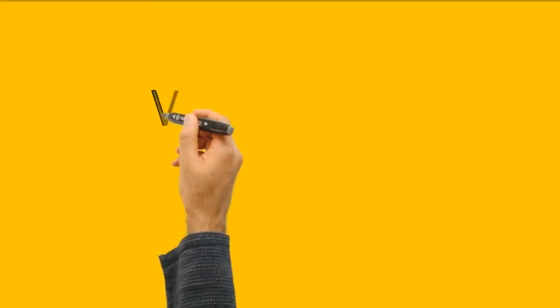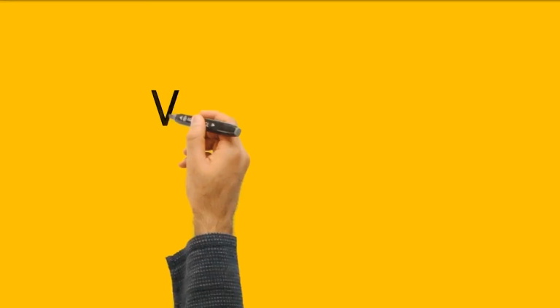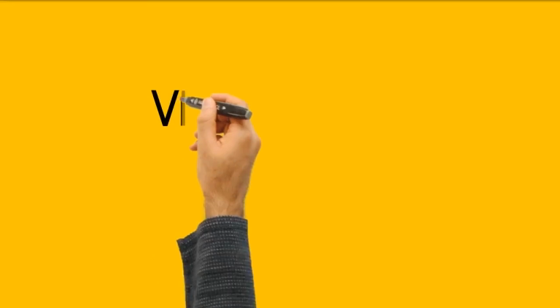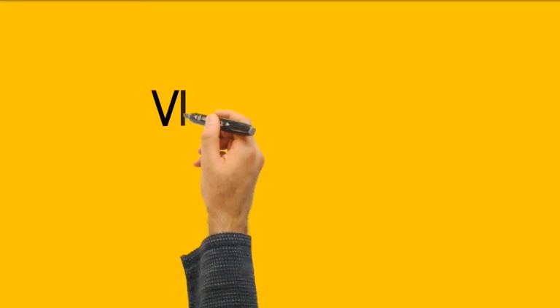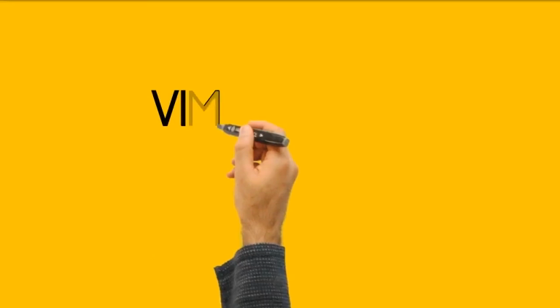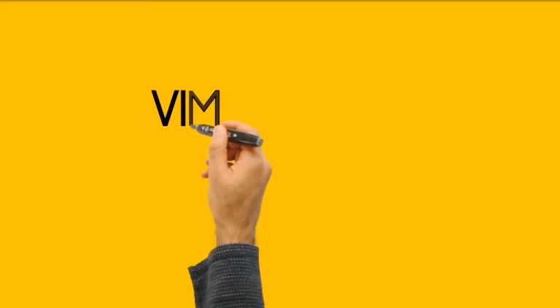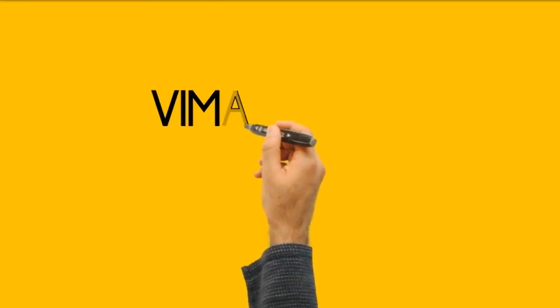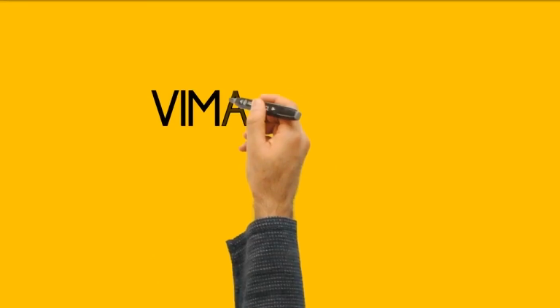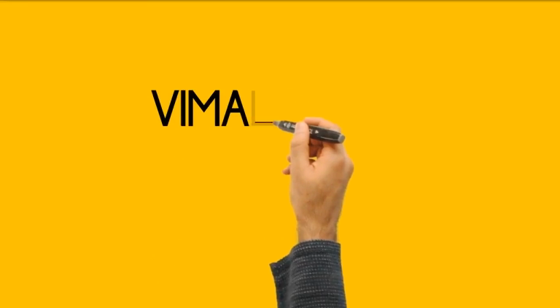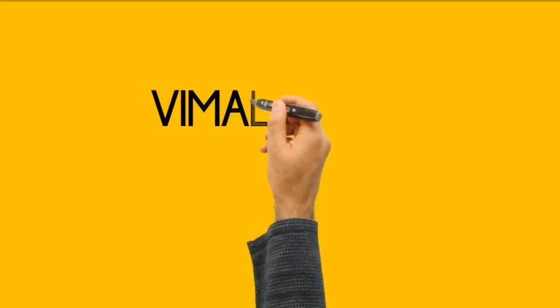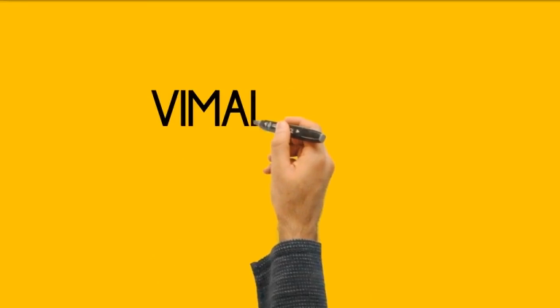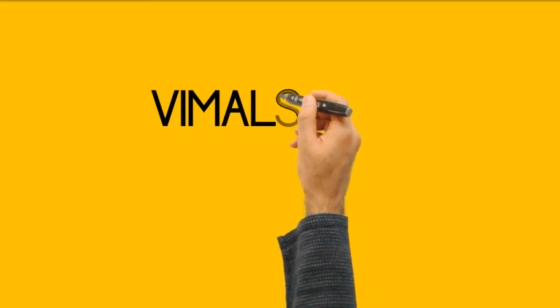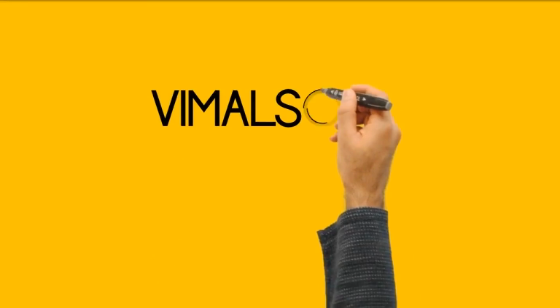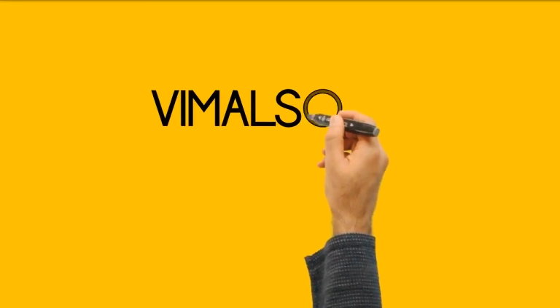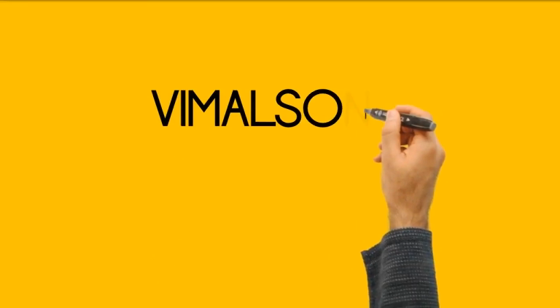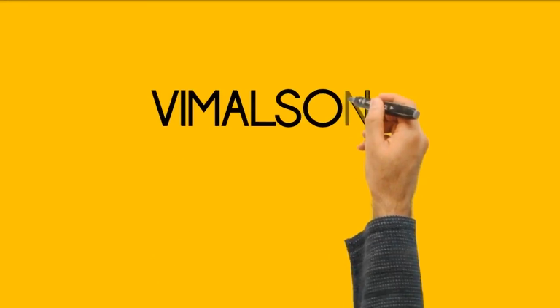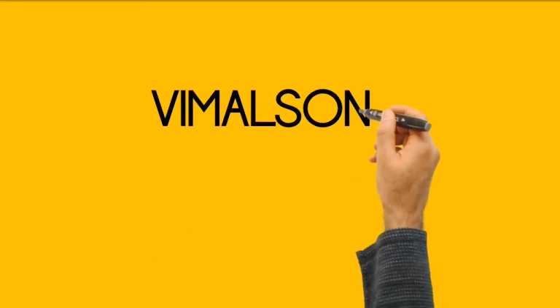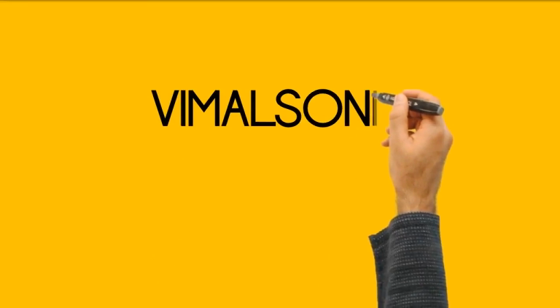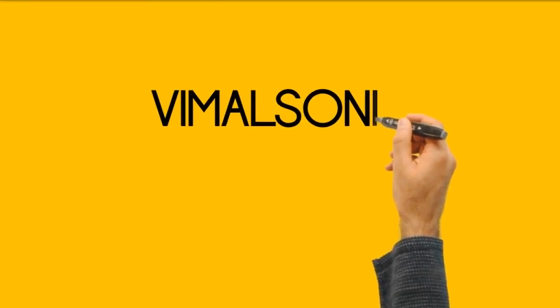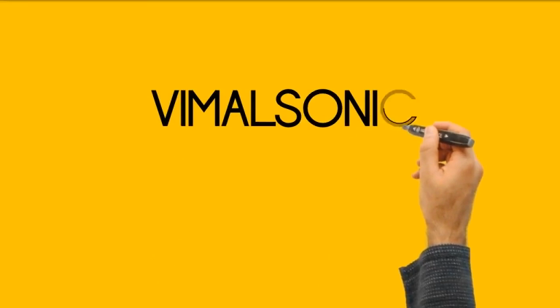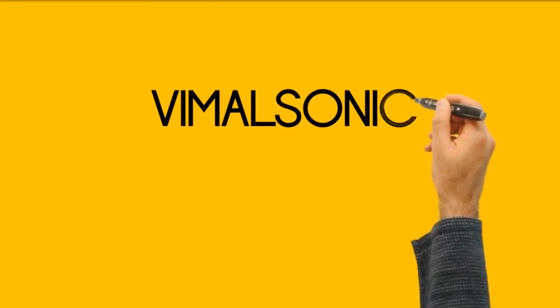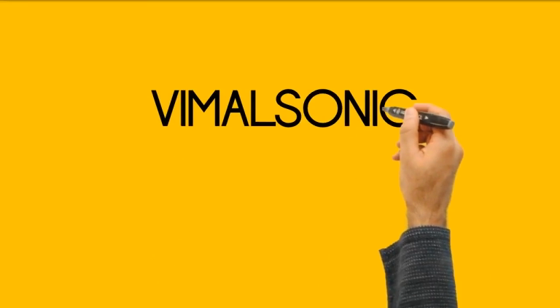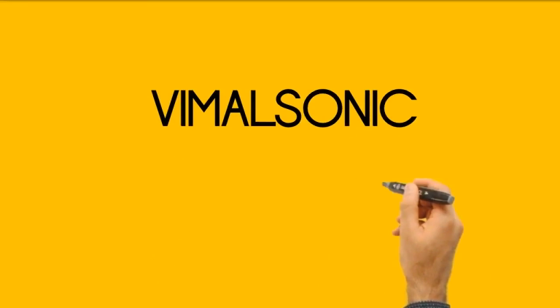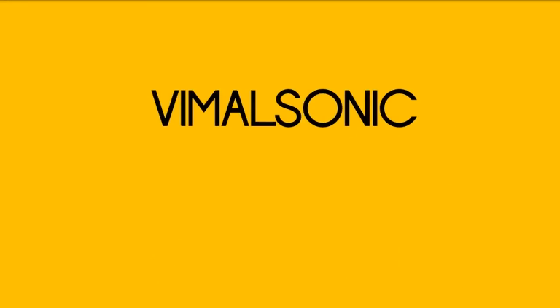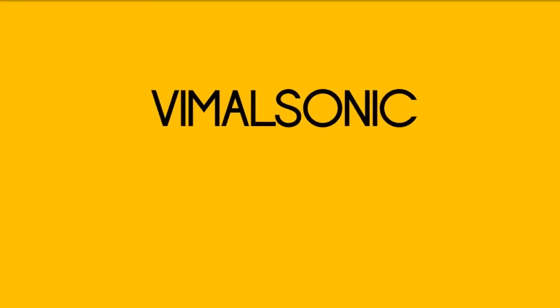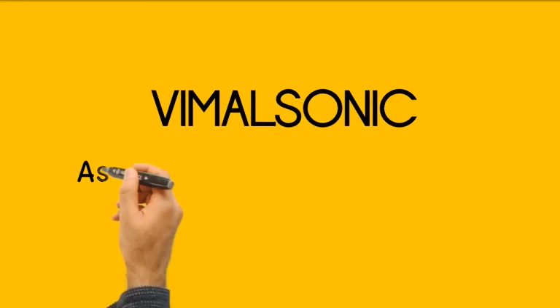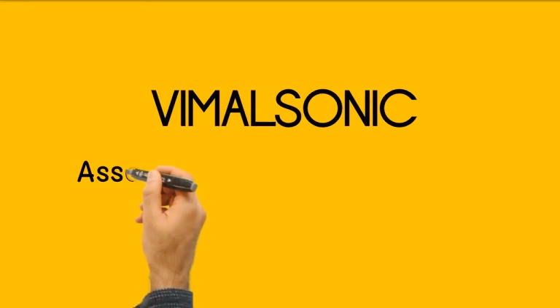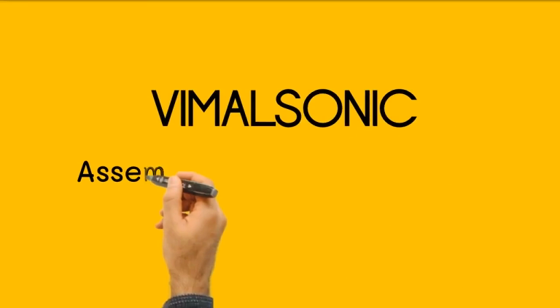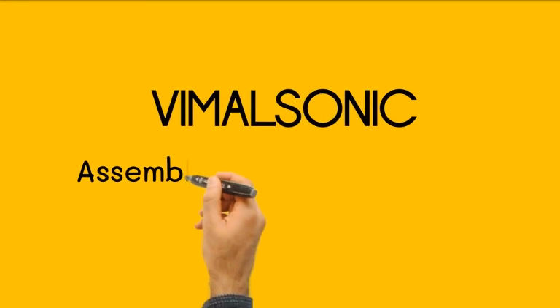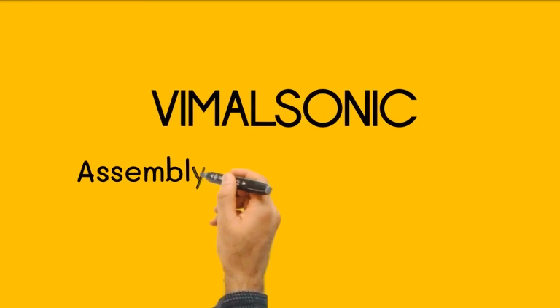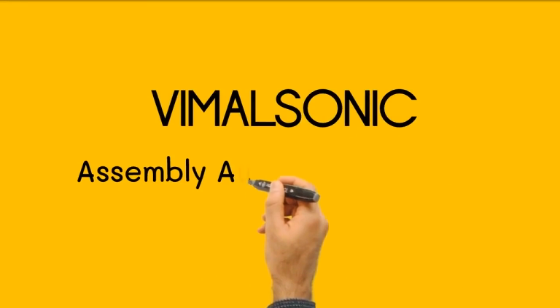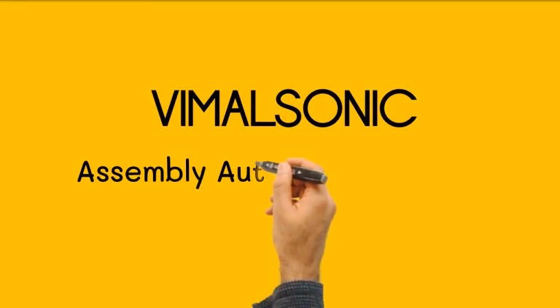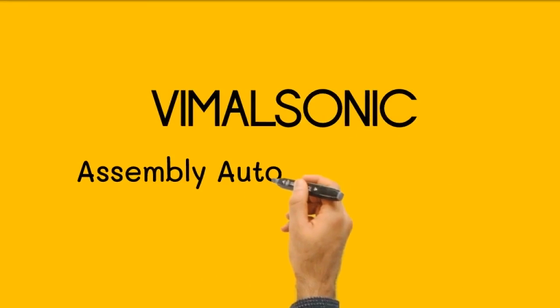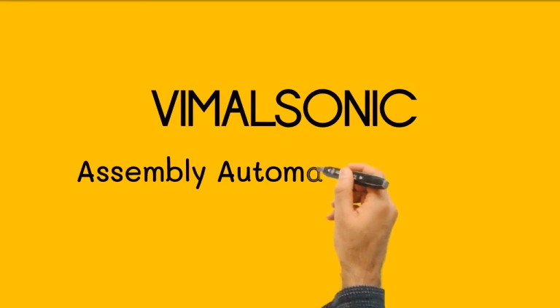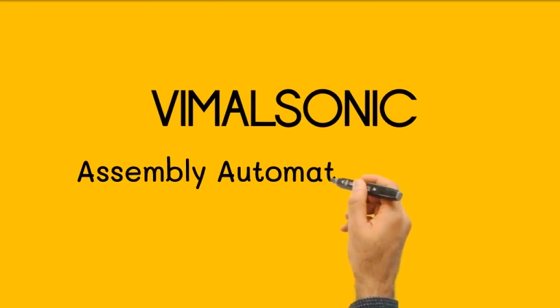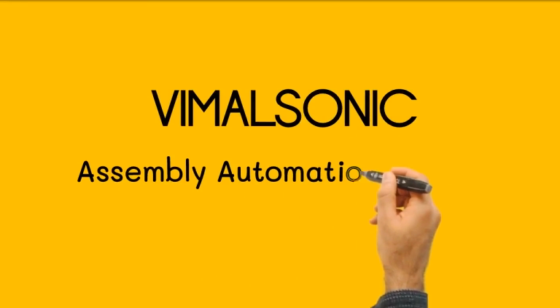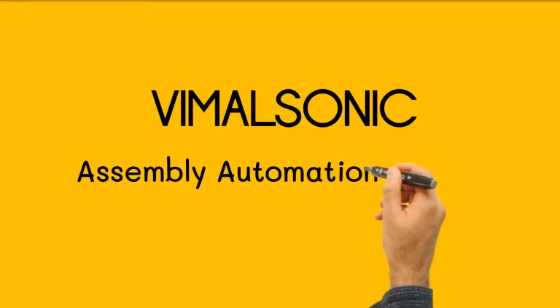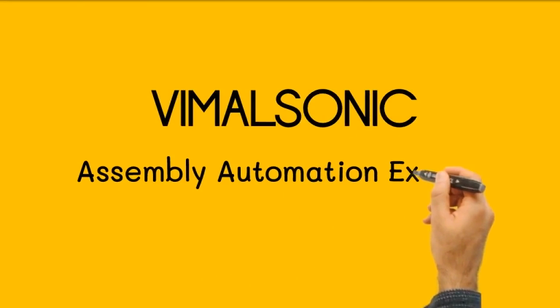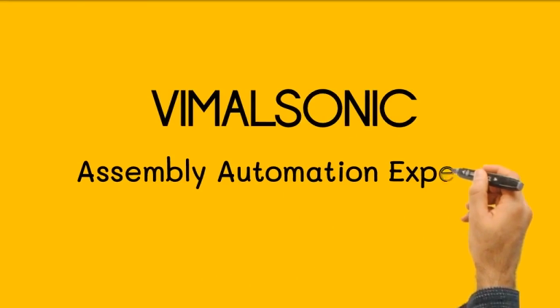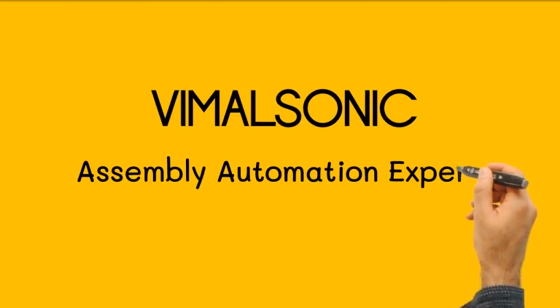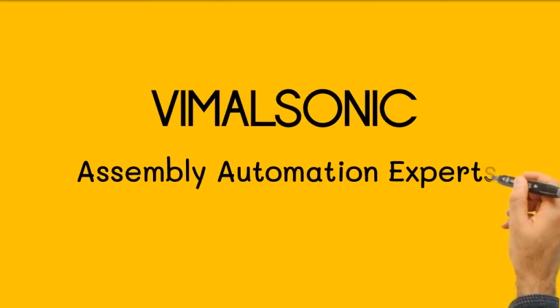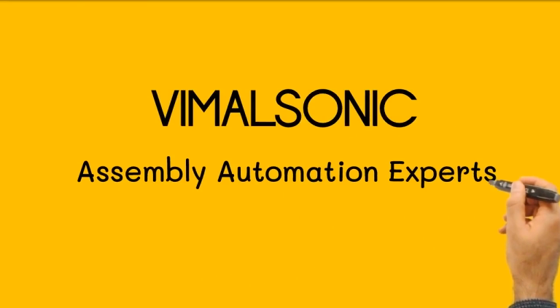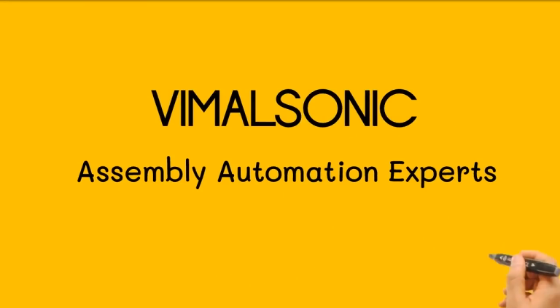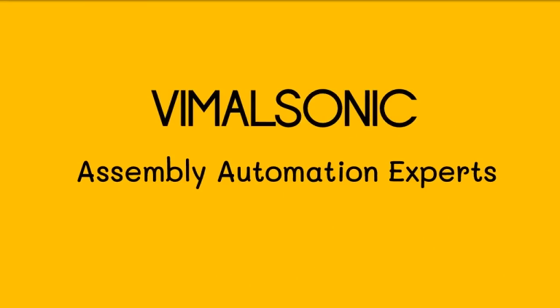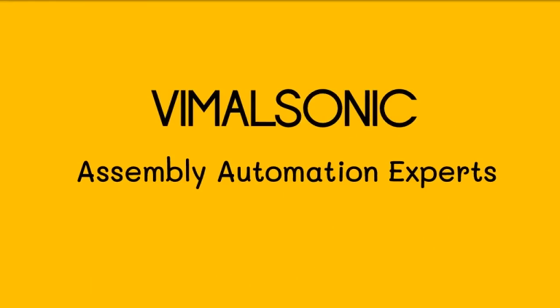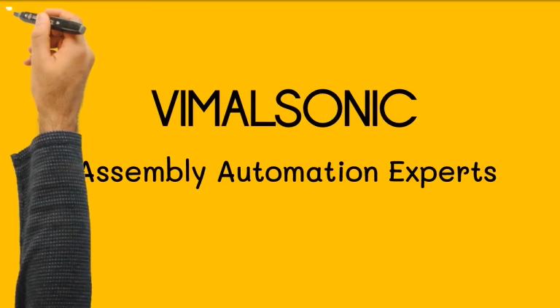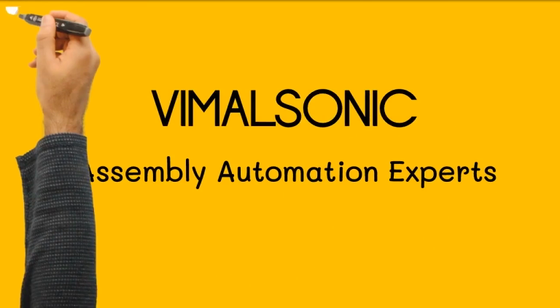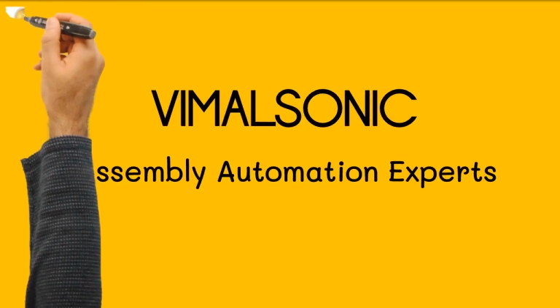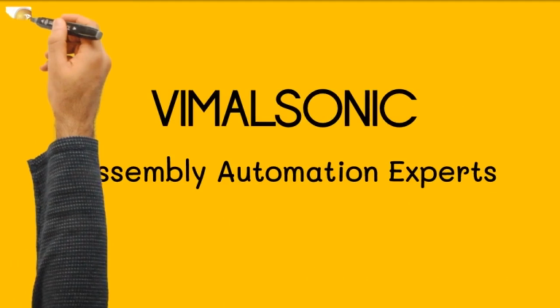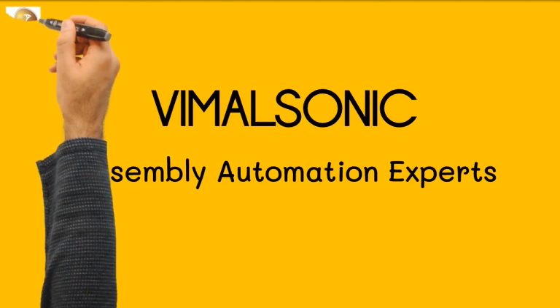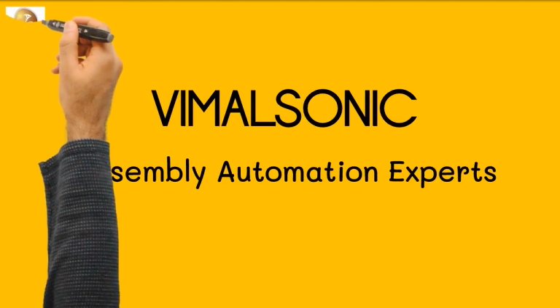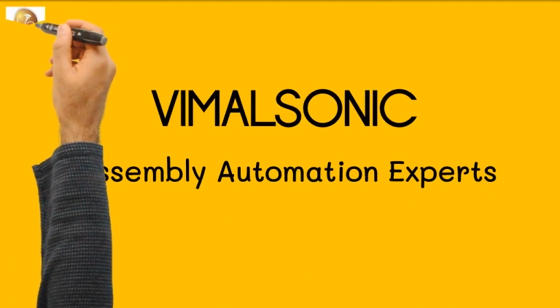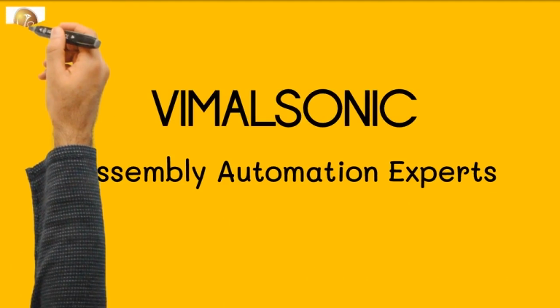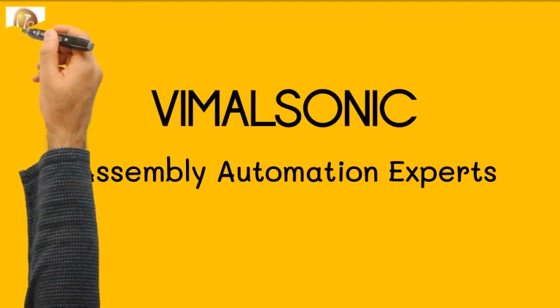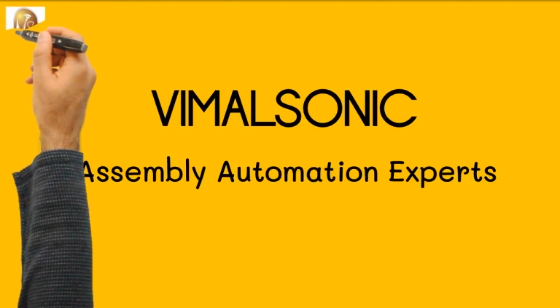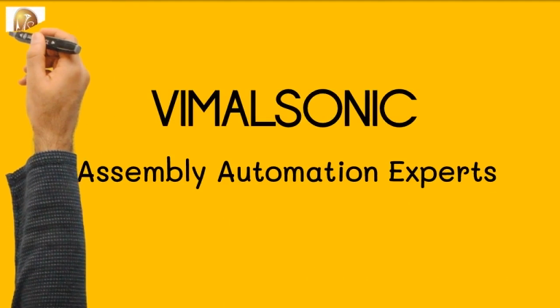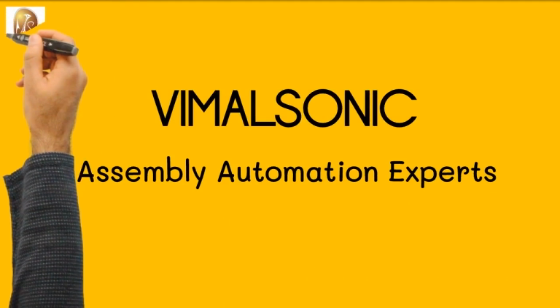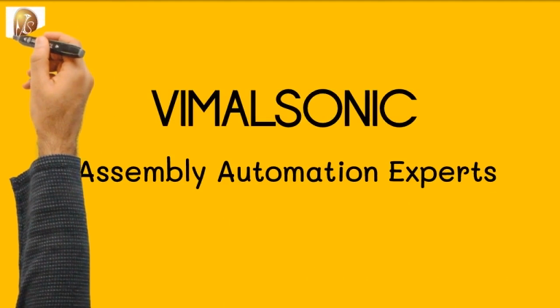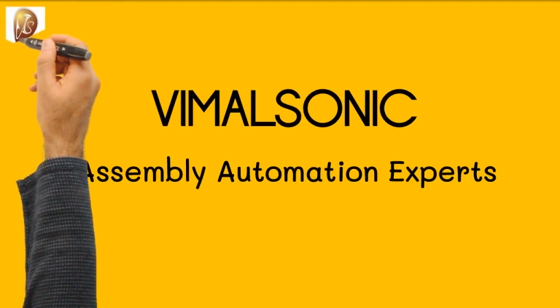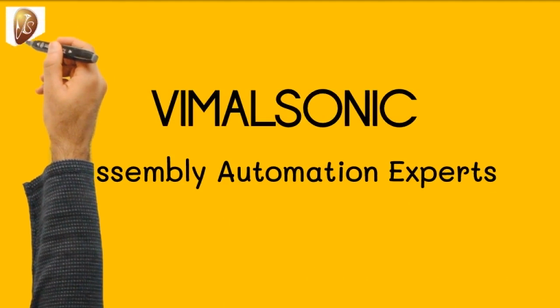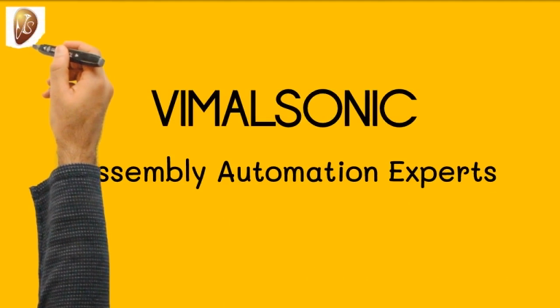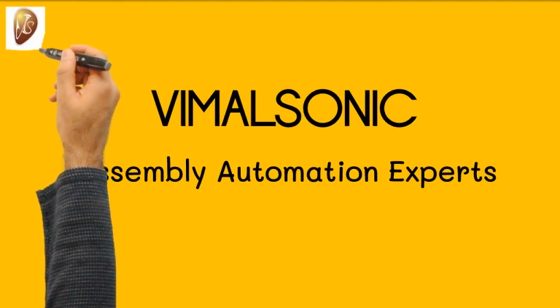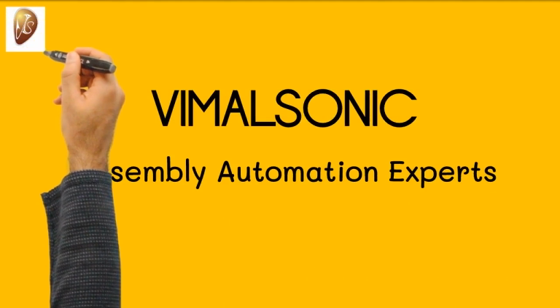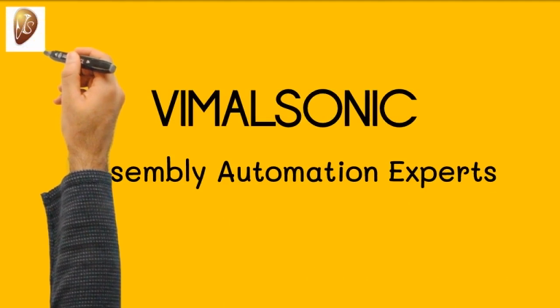VimulSonic — a team of assembly automation experts who design and build the best machine automation solutions.